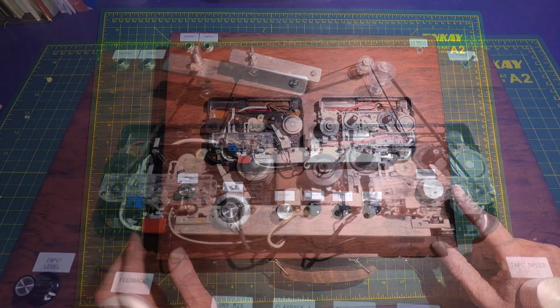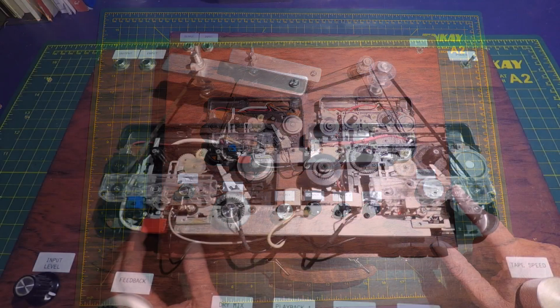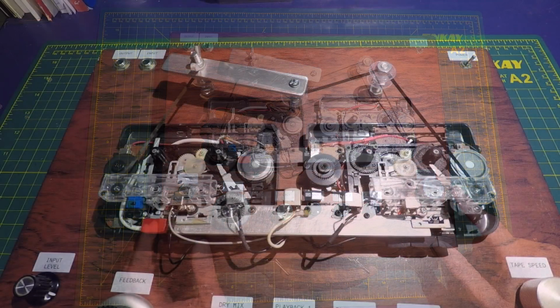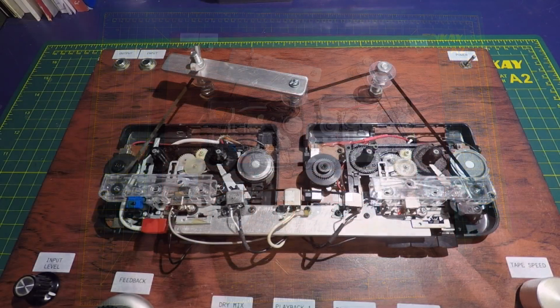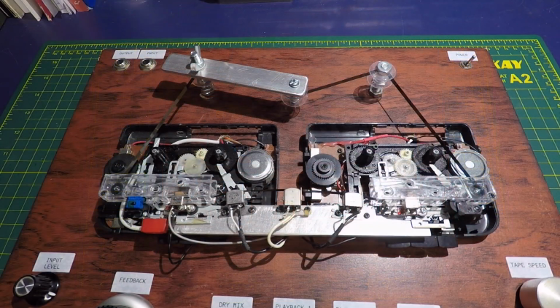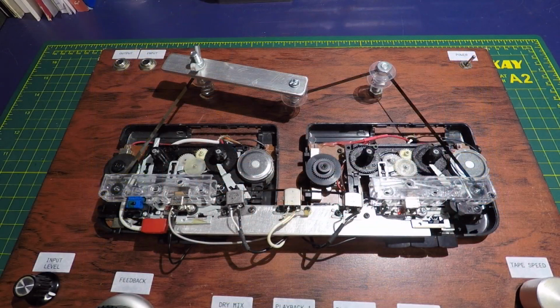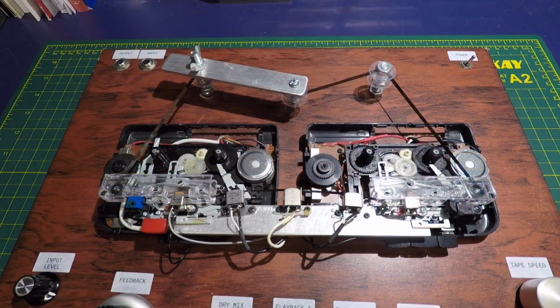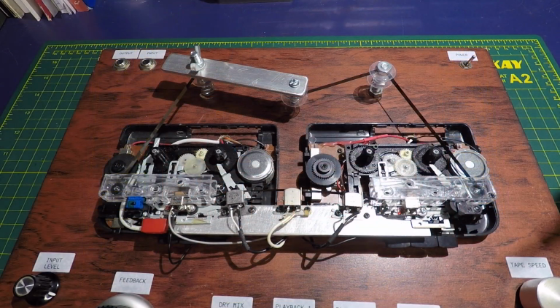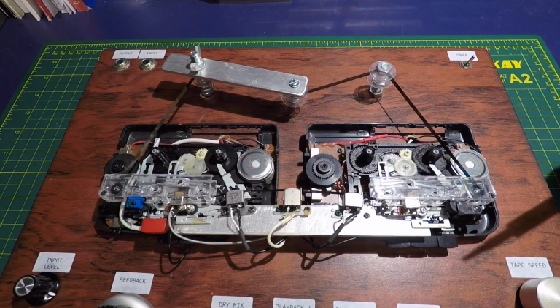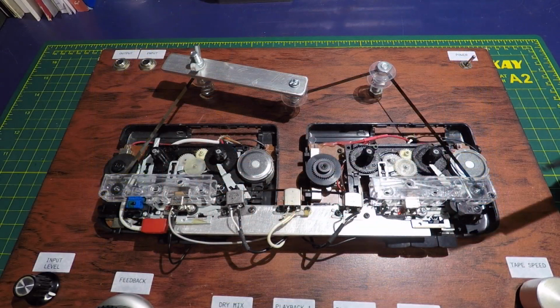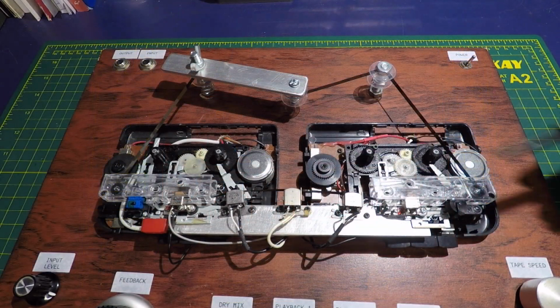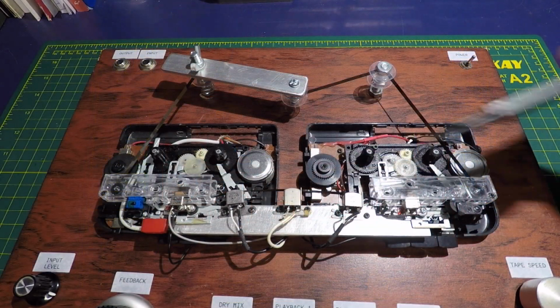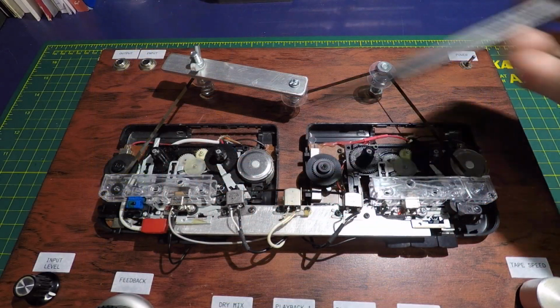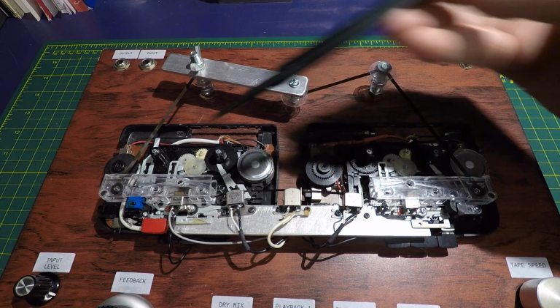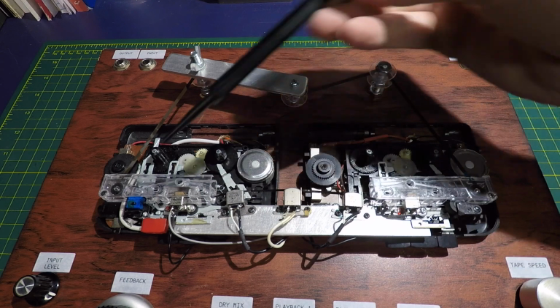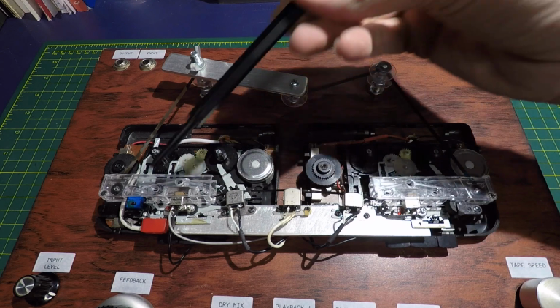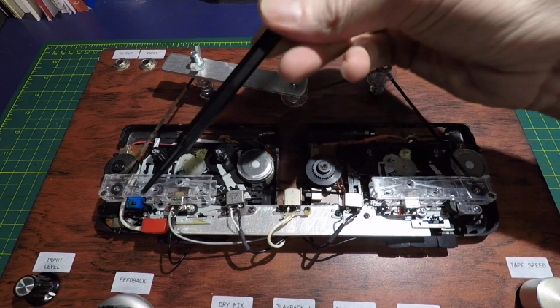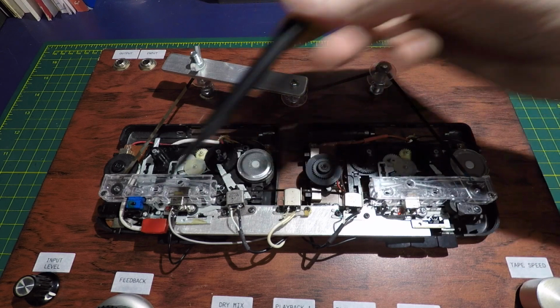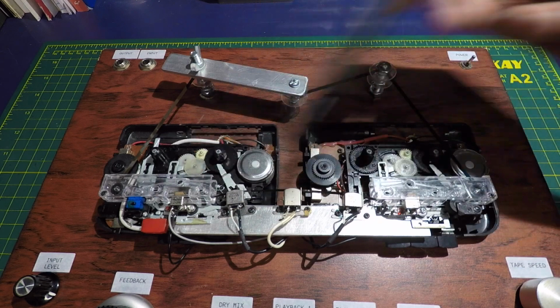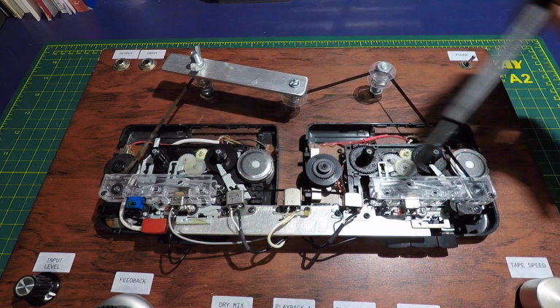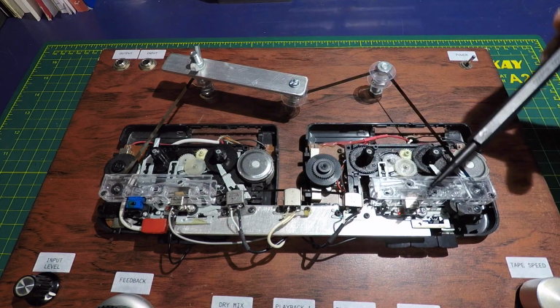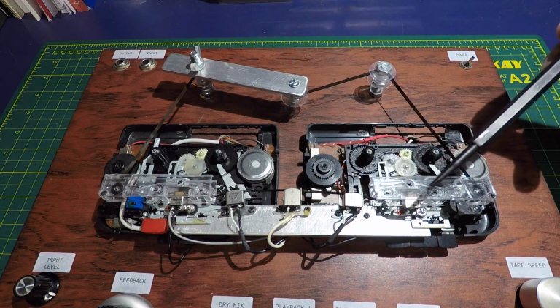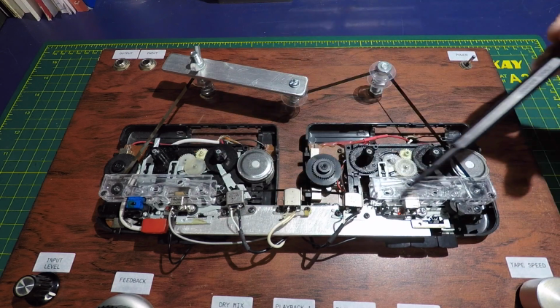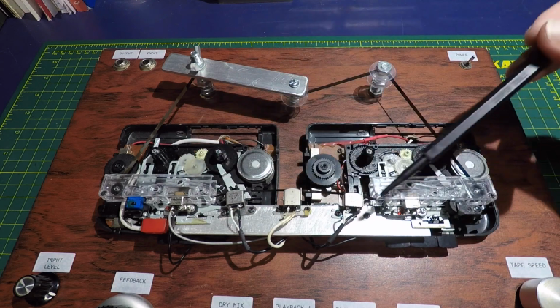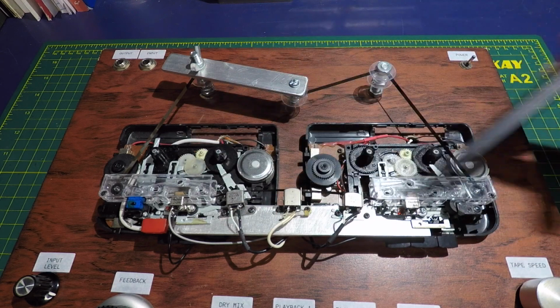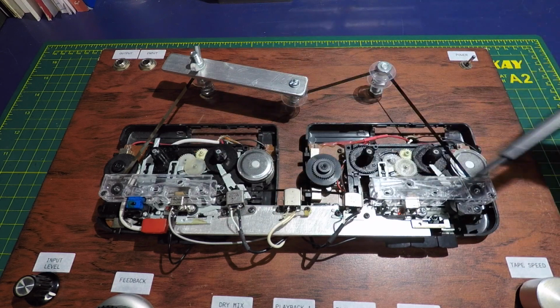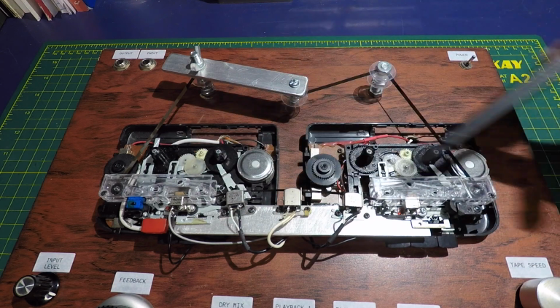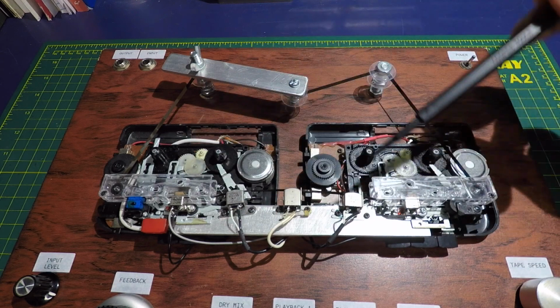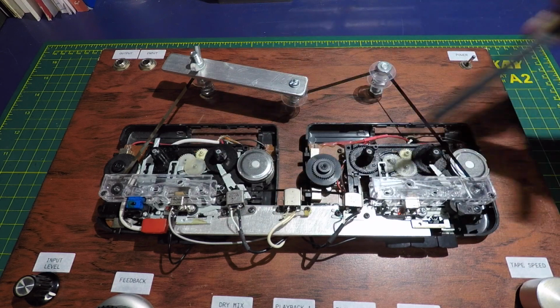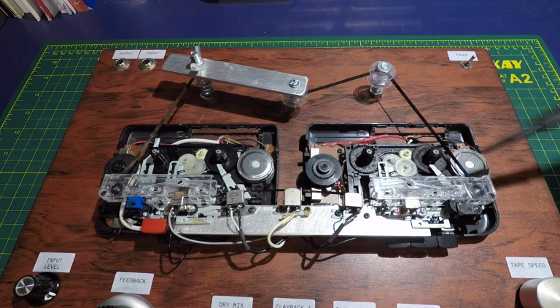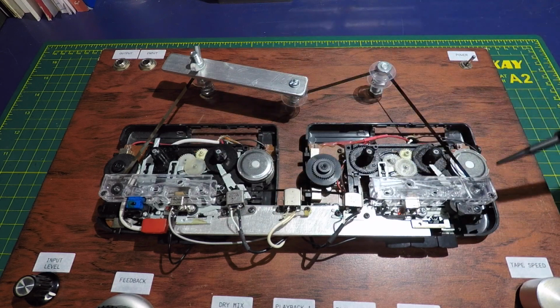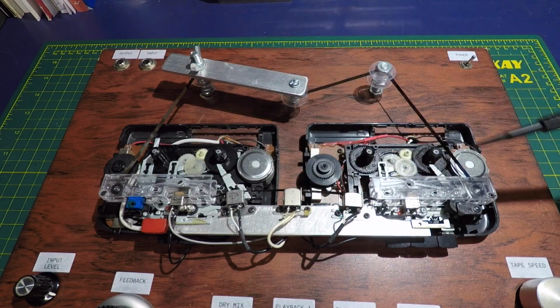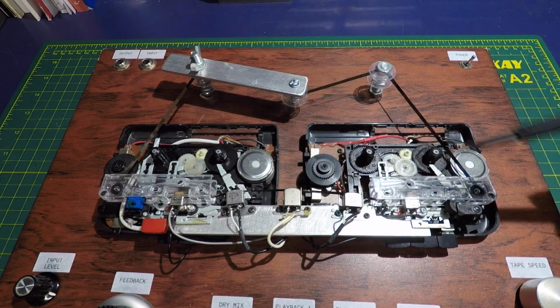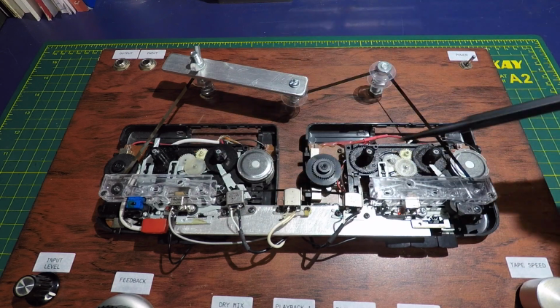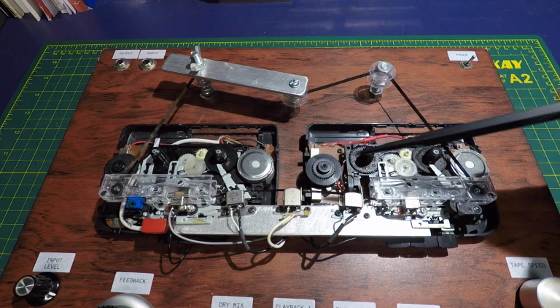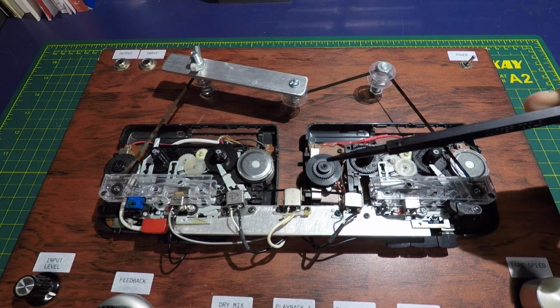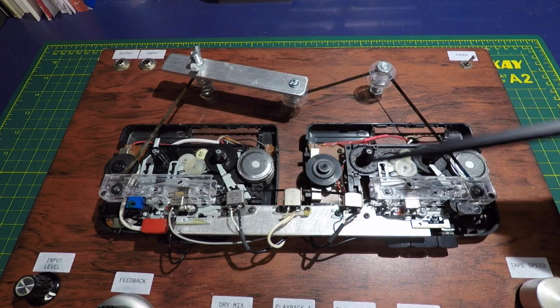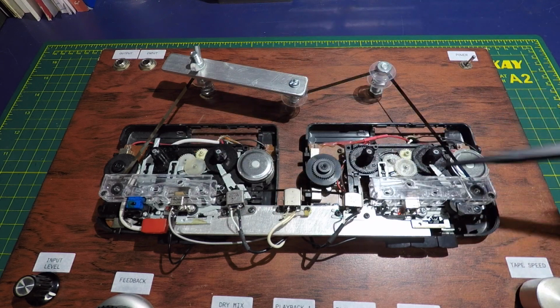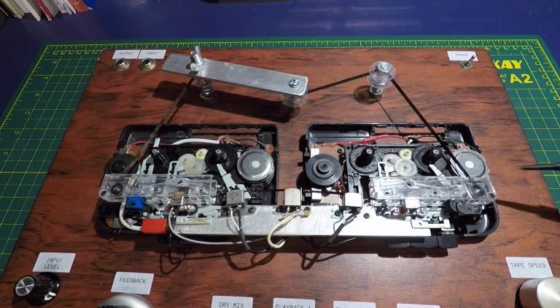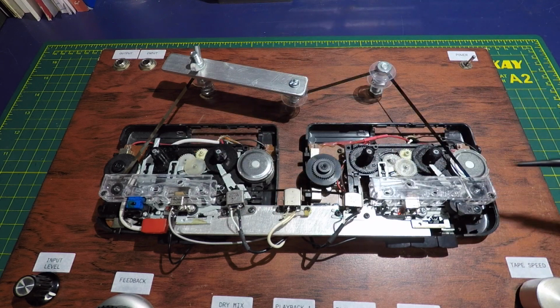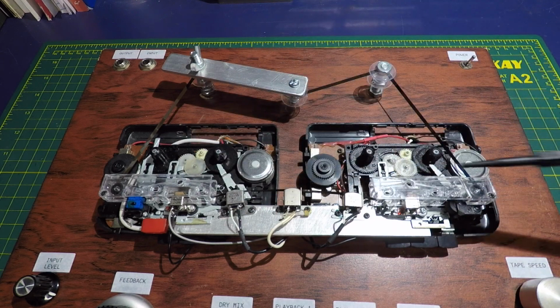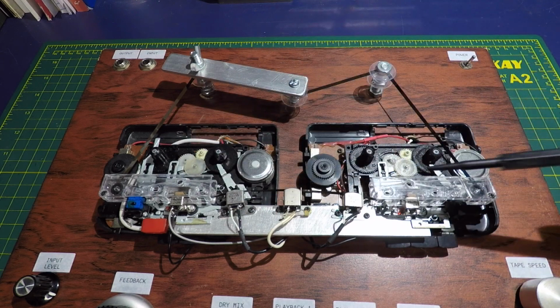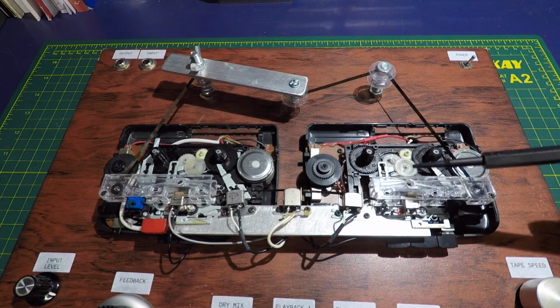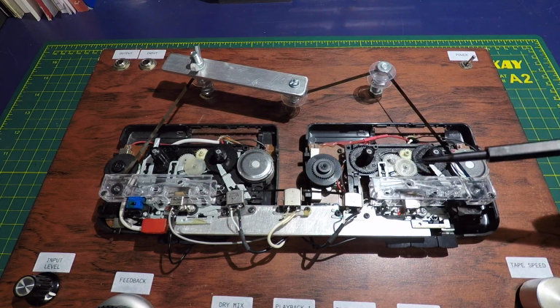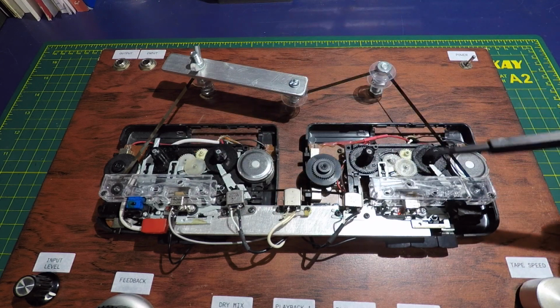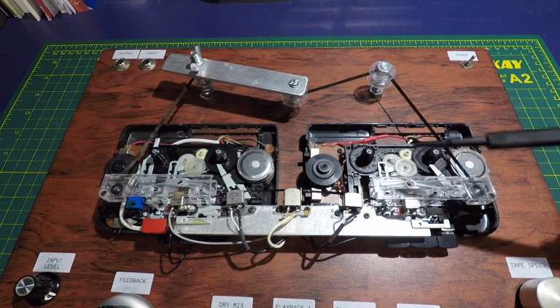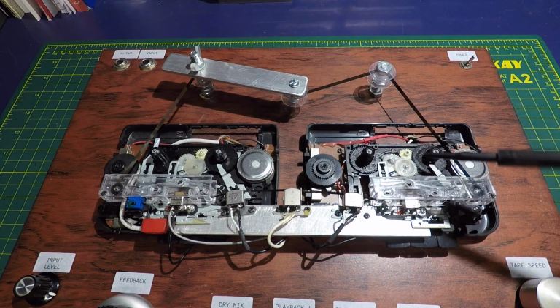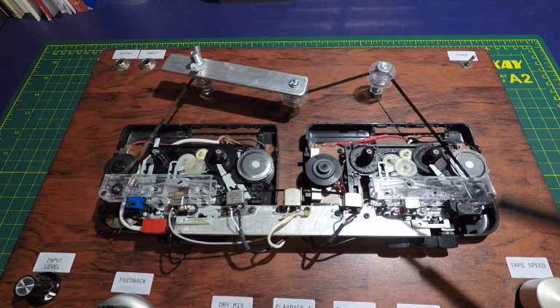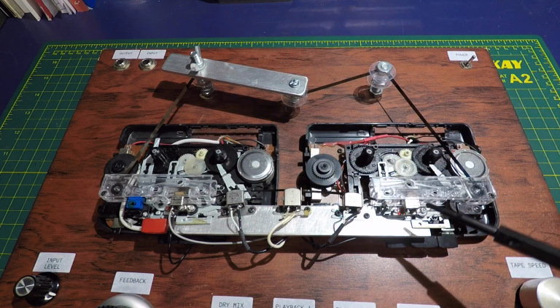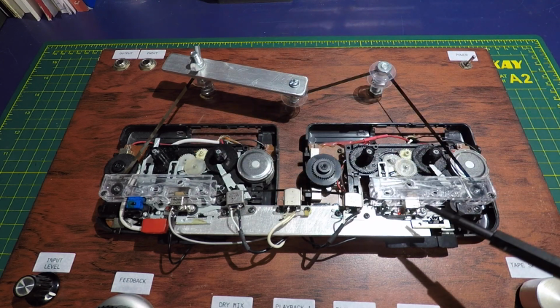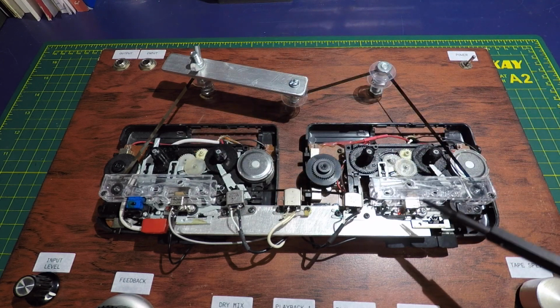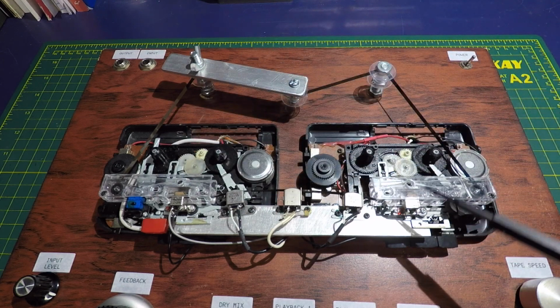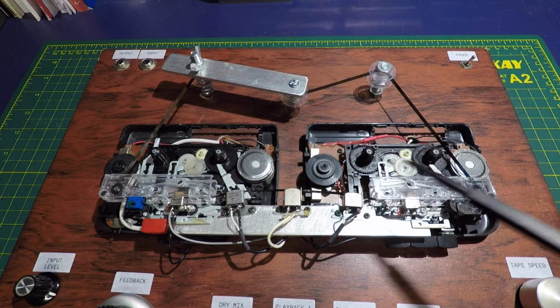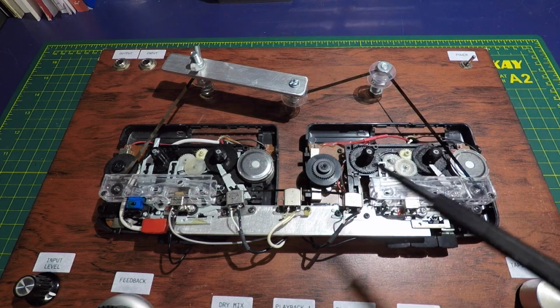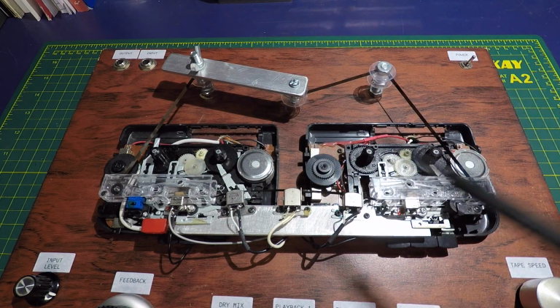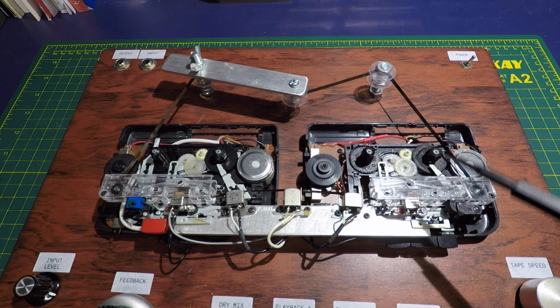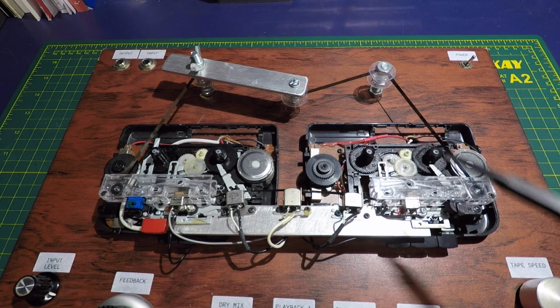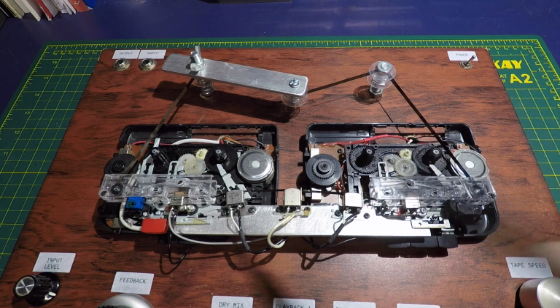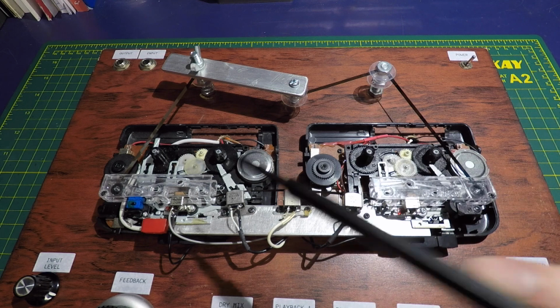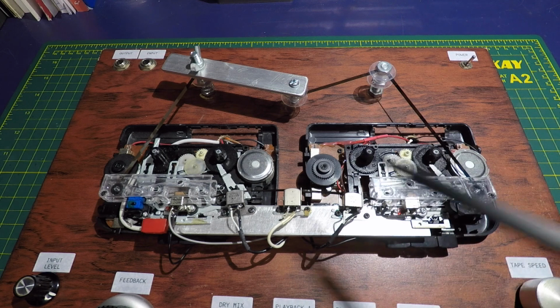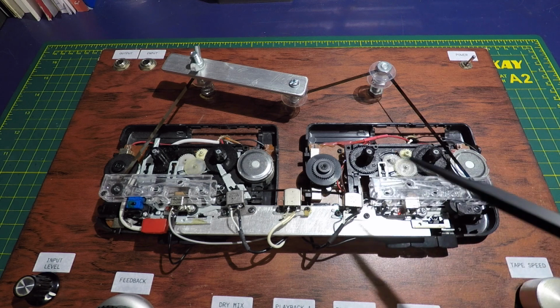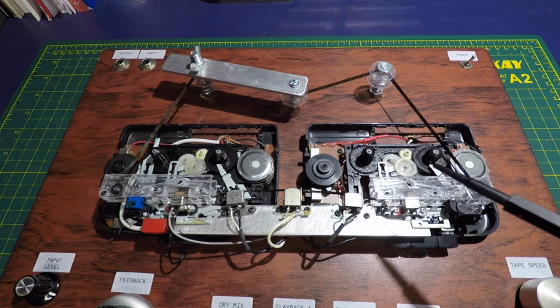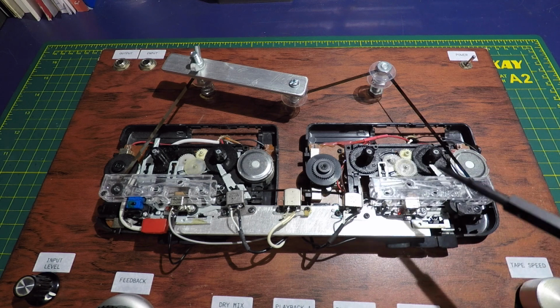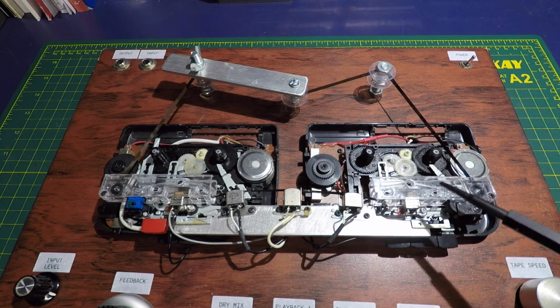For the tape loop I use two different cassettes and cut them in half, and then lengthwise — a right and a left side.